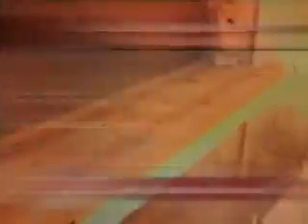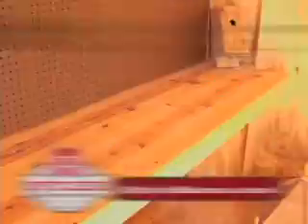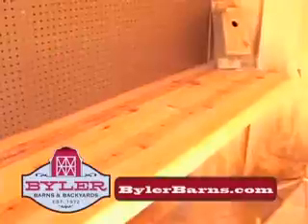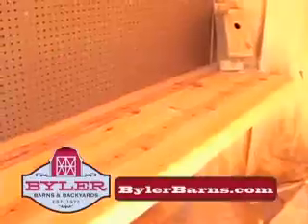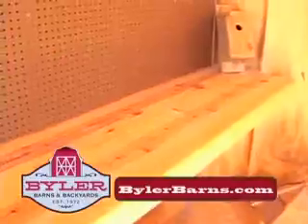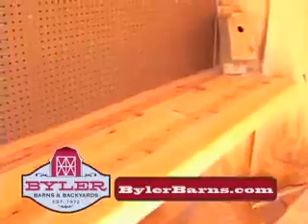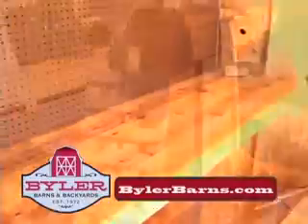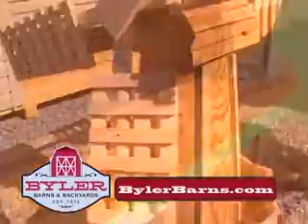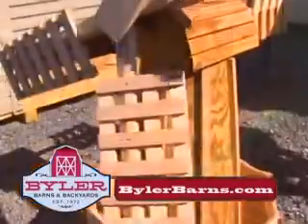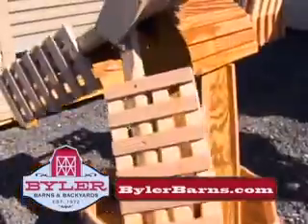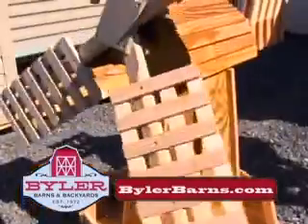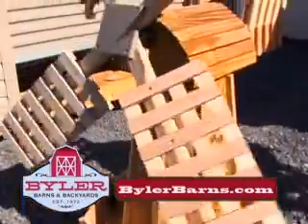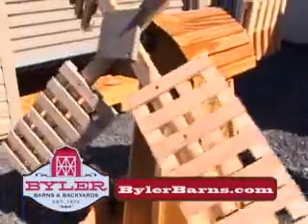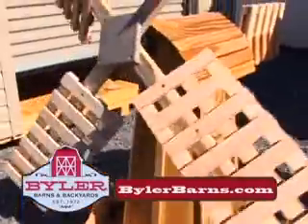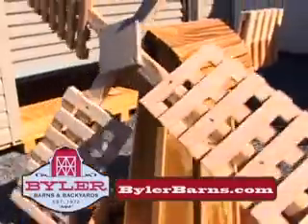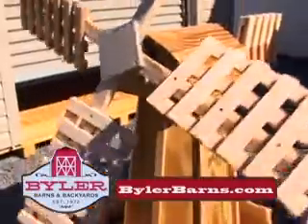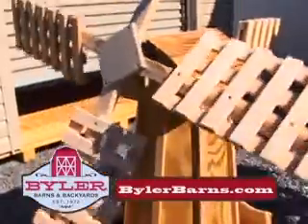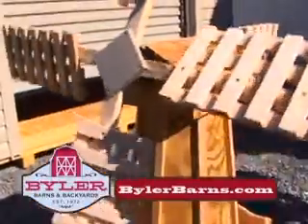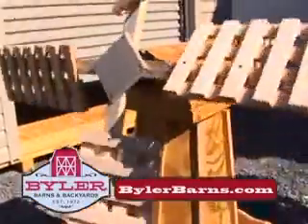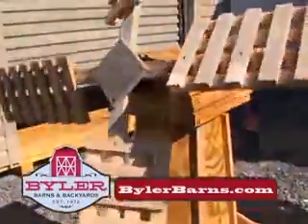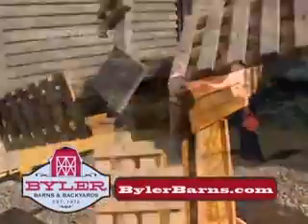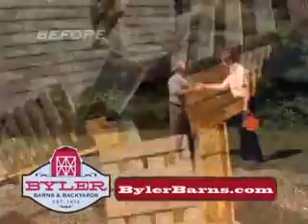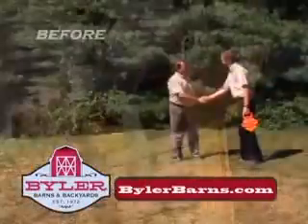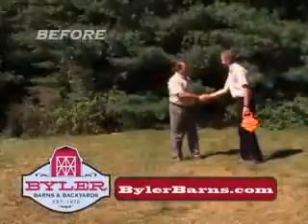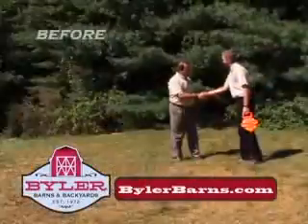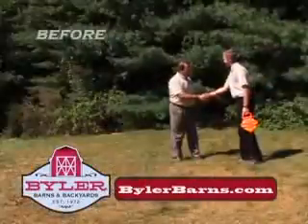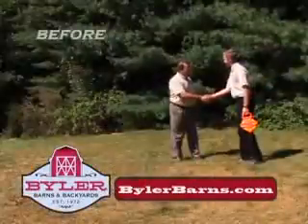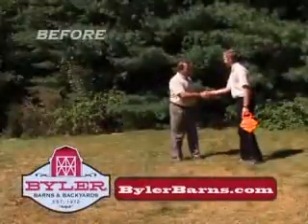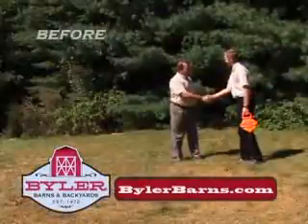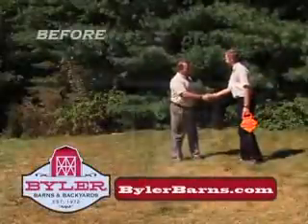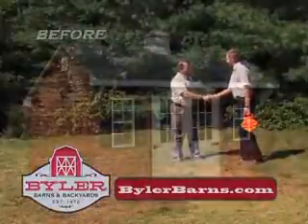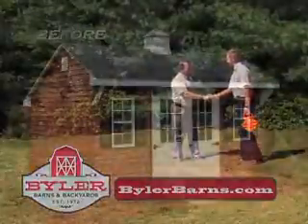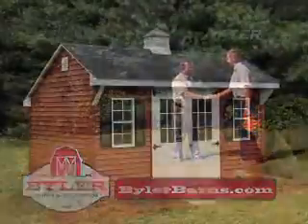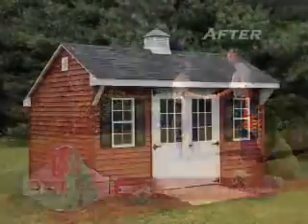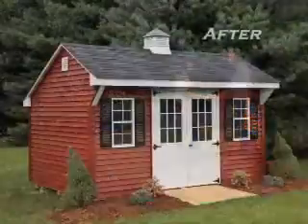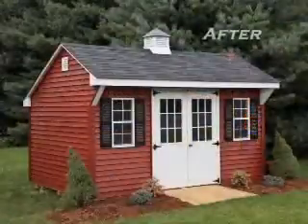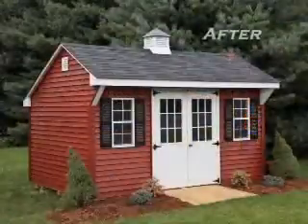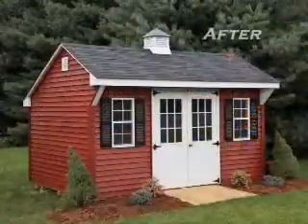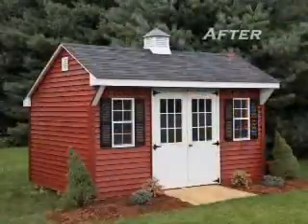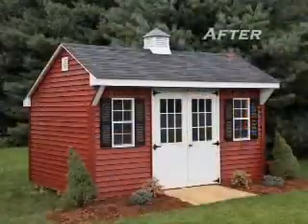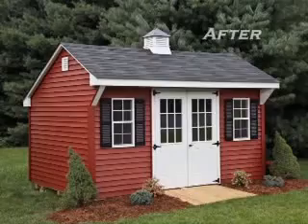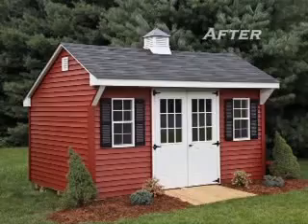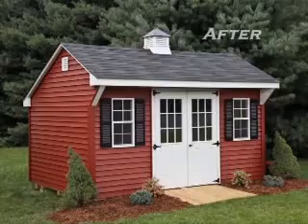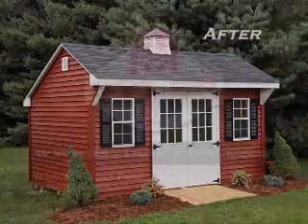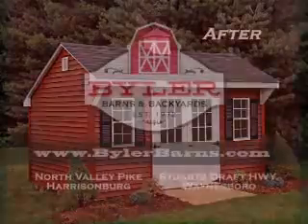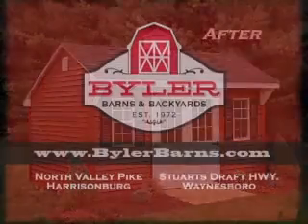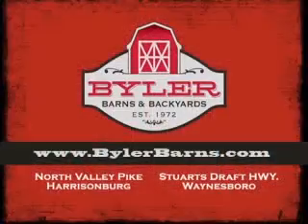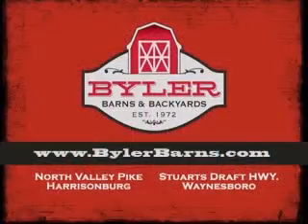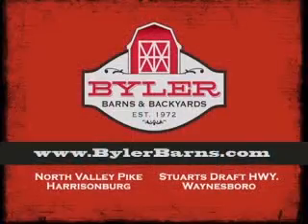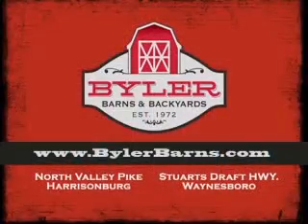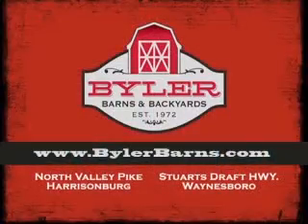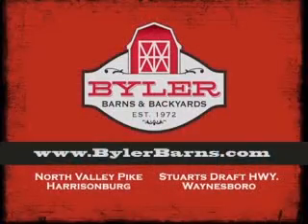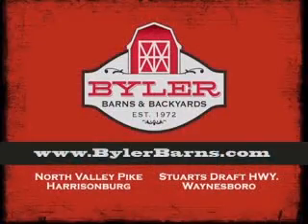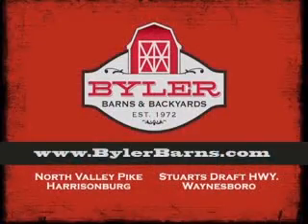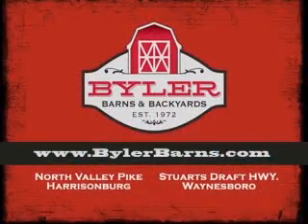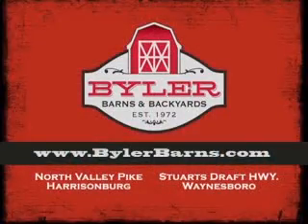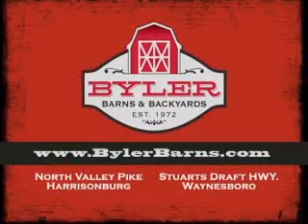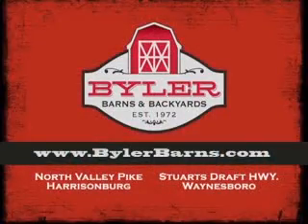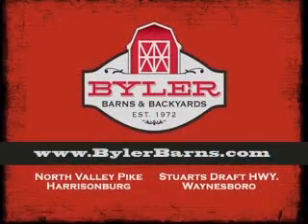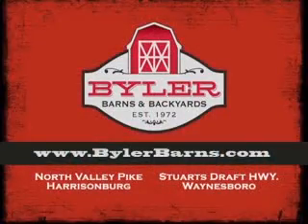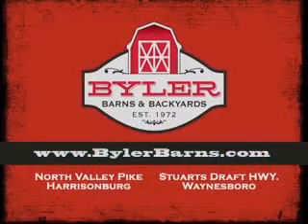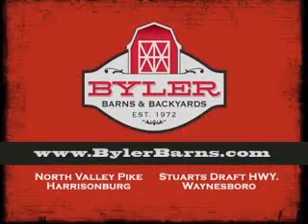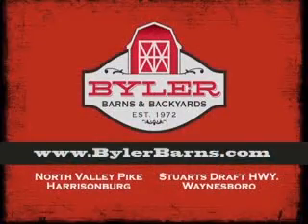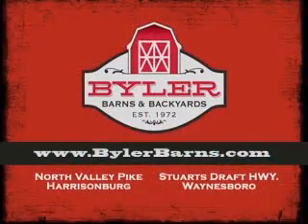It's easy to bring beauty to your backyard with Byler Barnes in Harrisonburg and Waynesboro and online at BylerBarns.com.